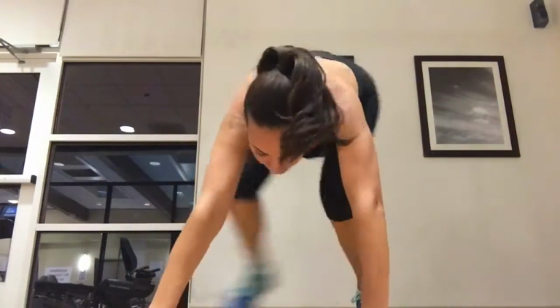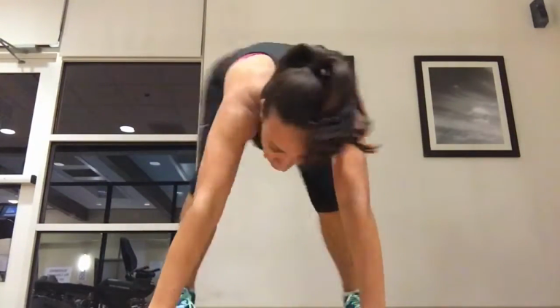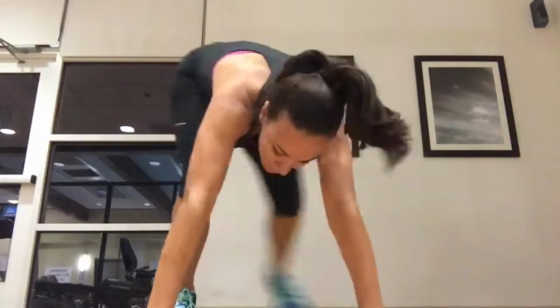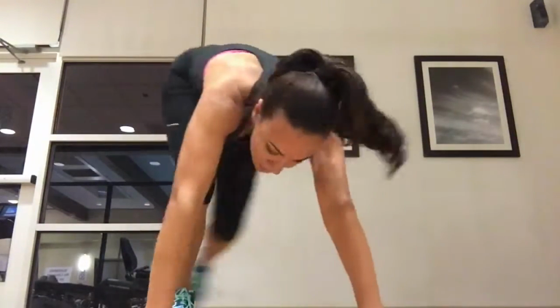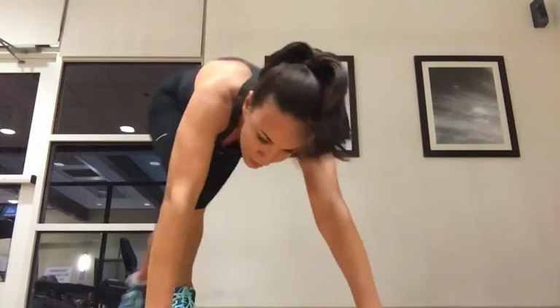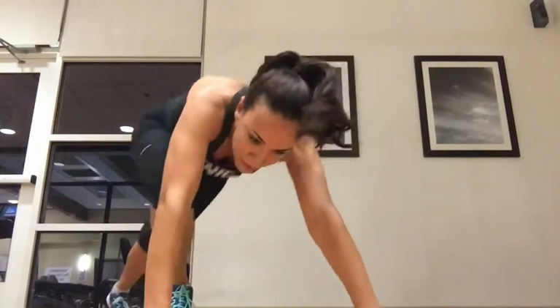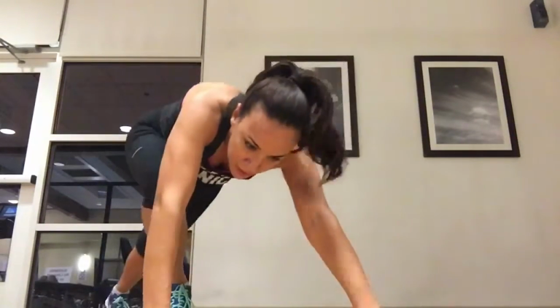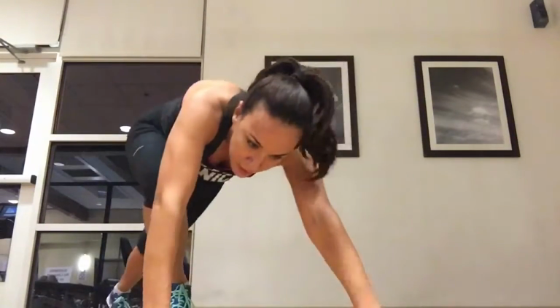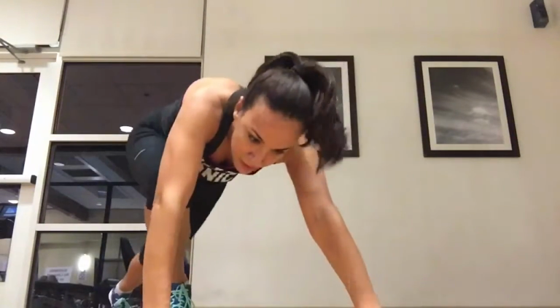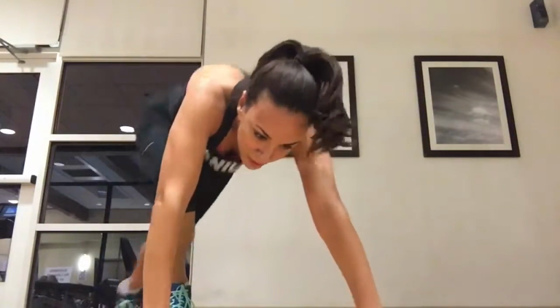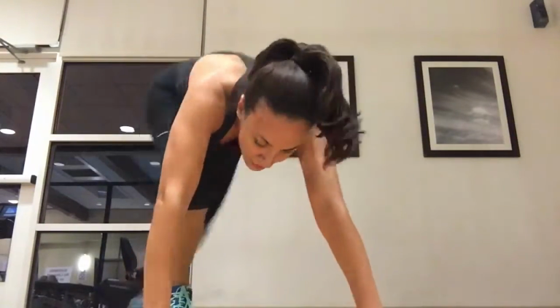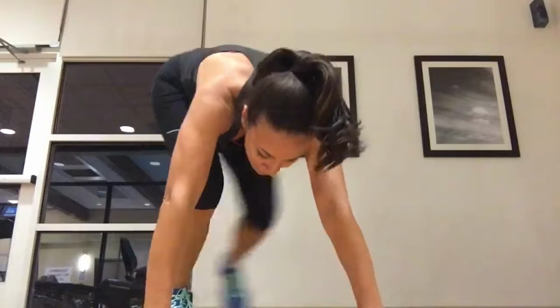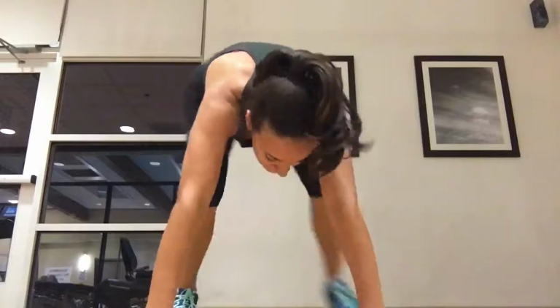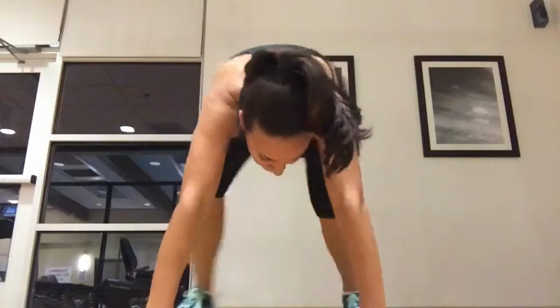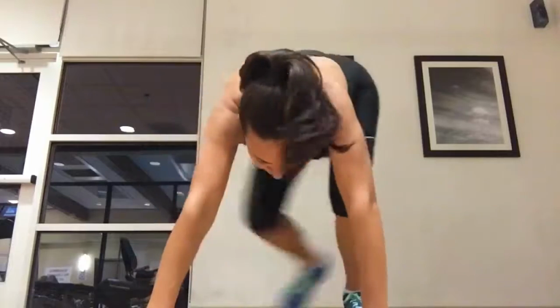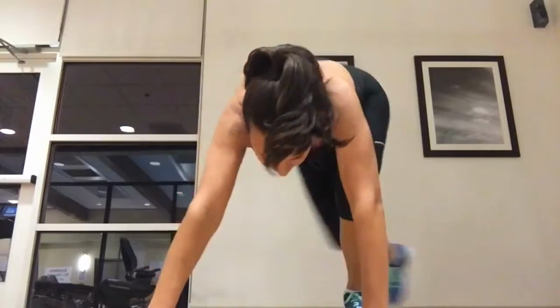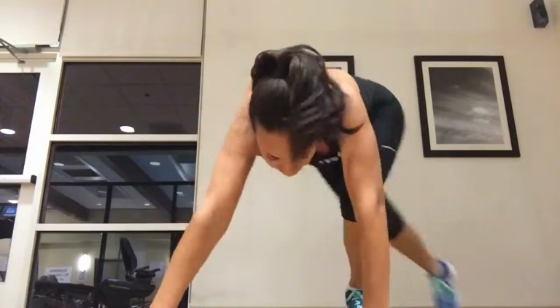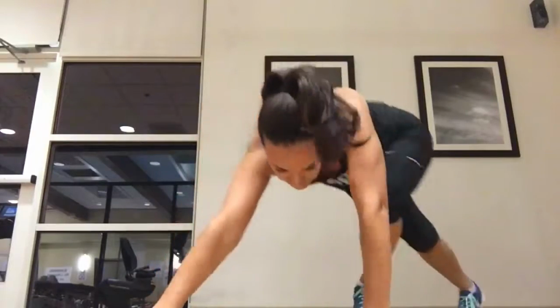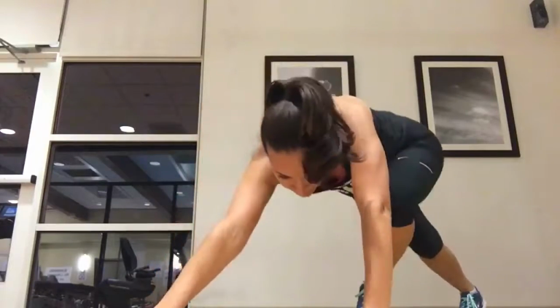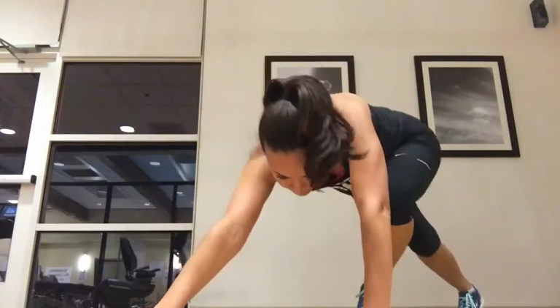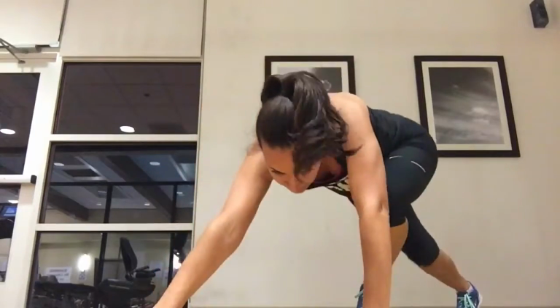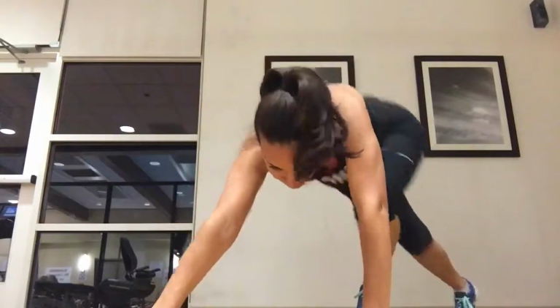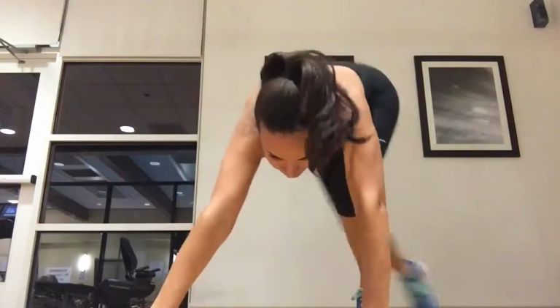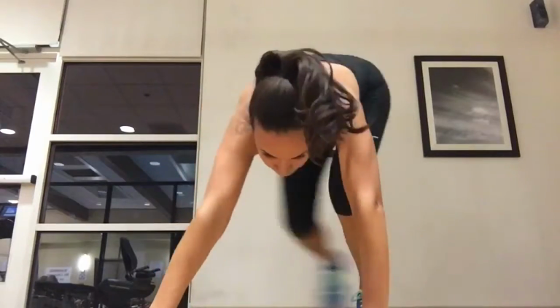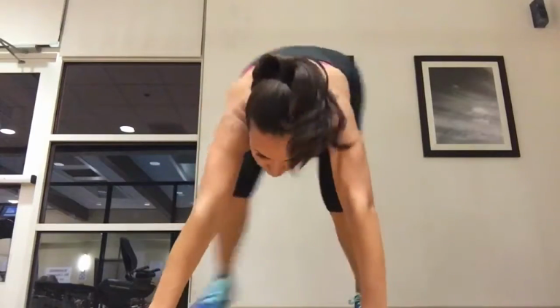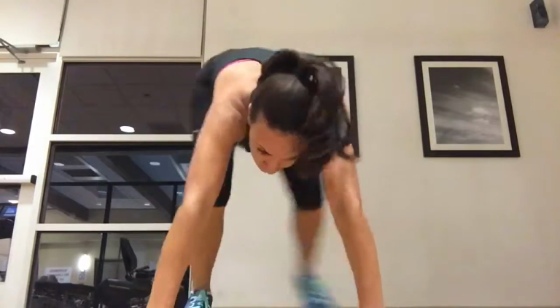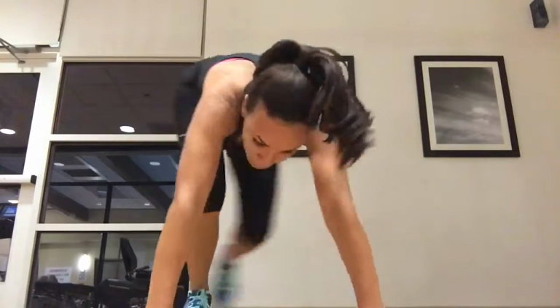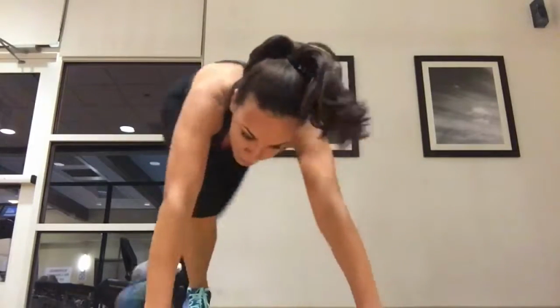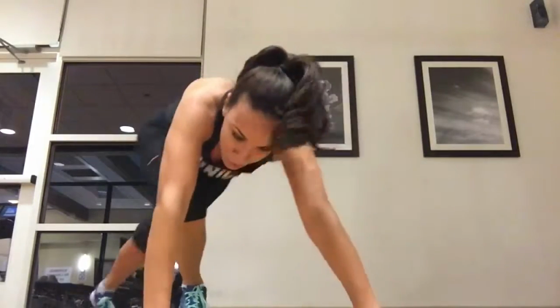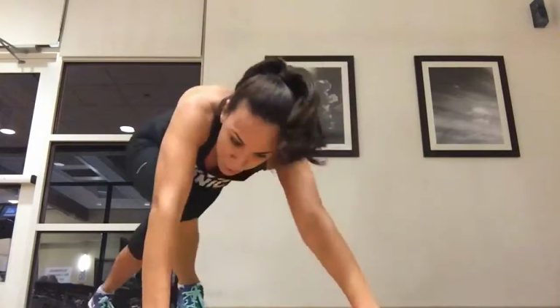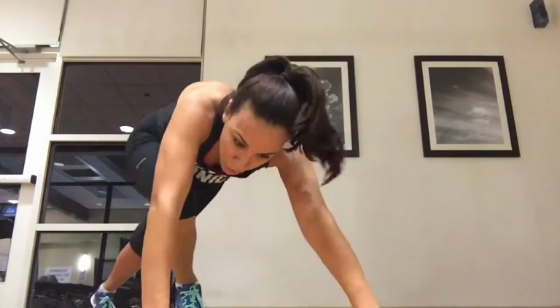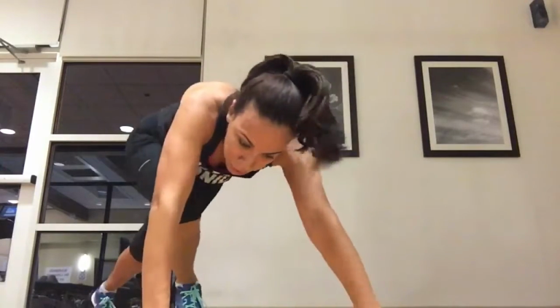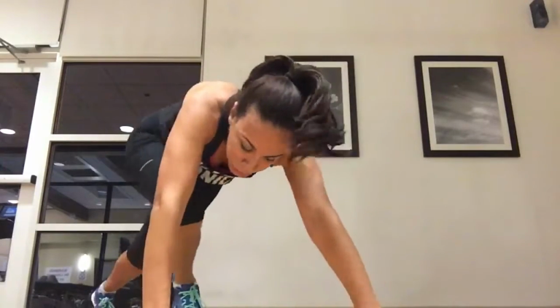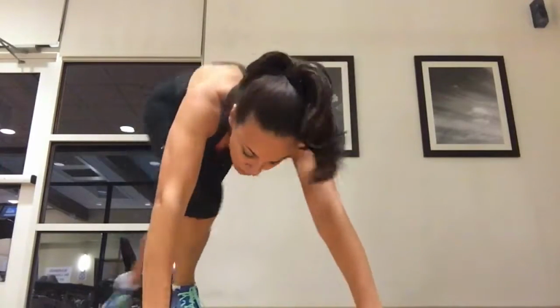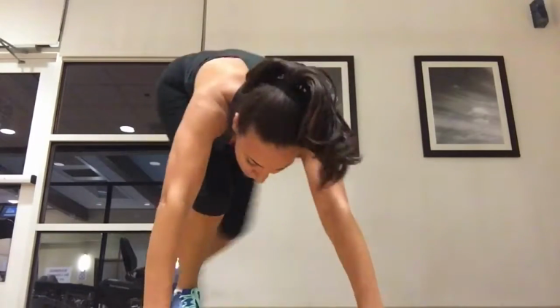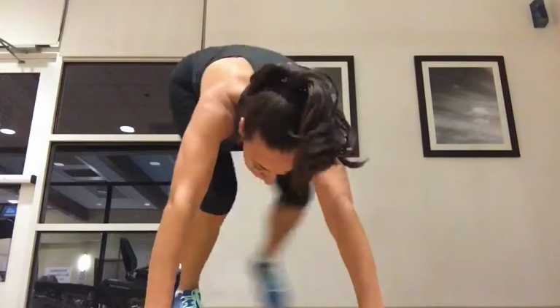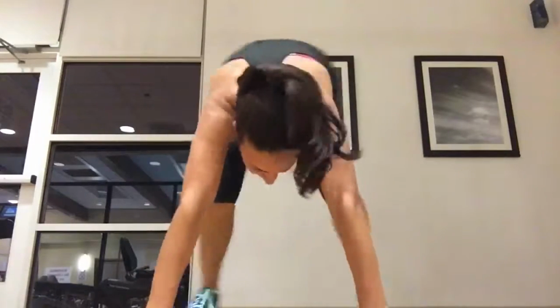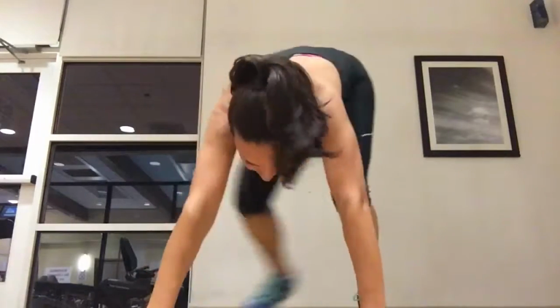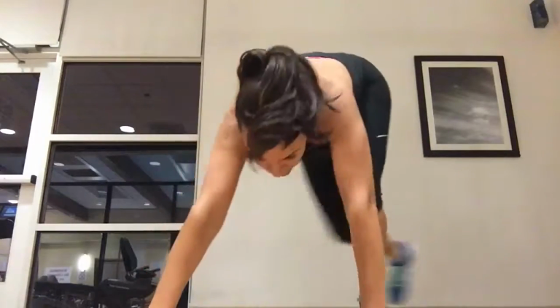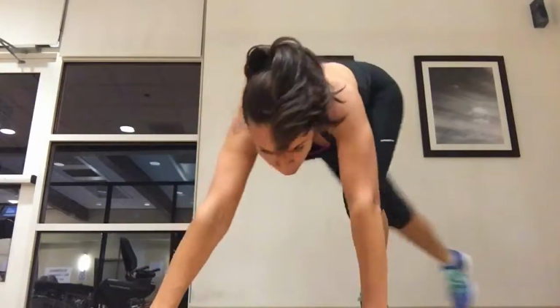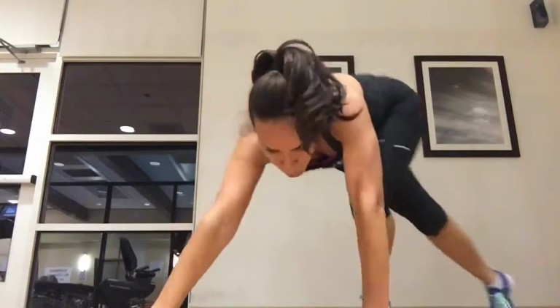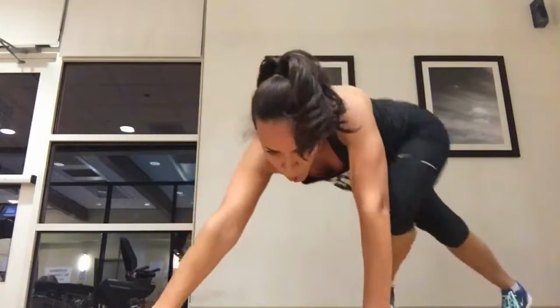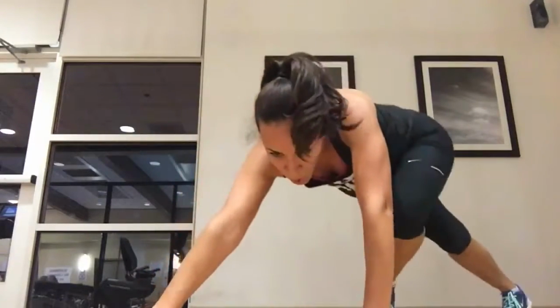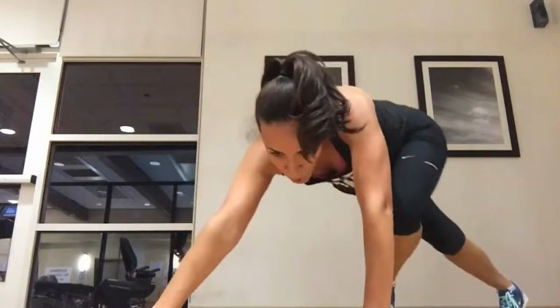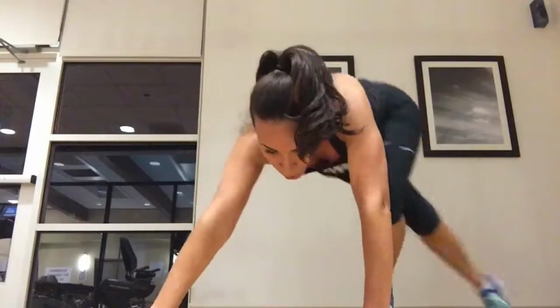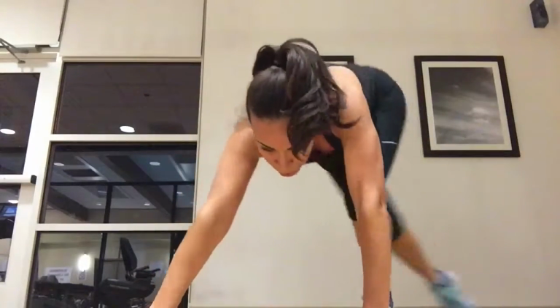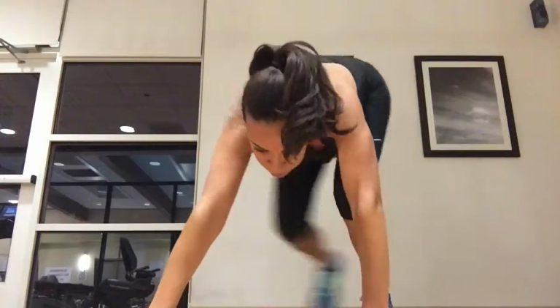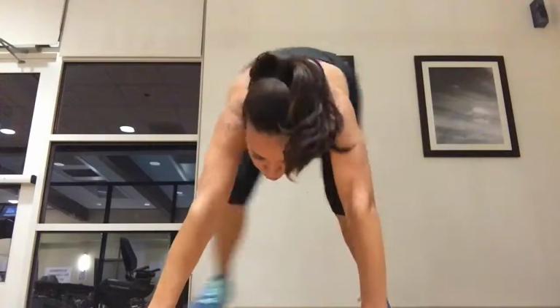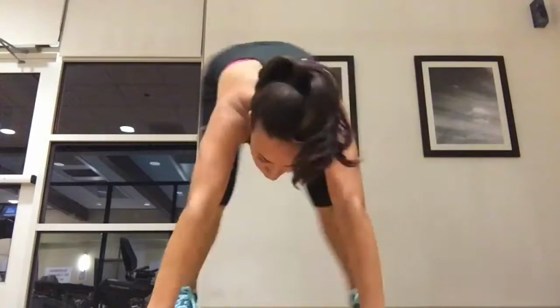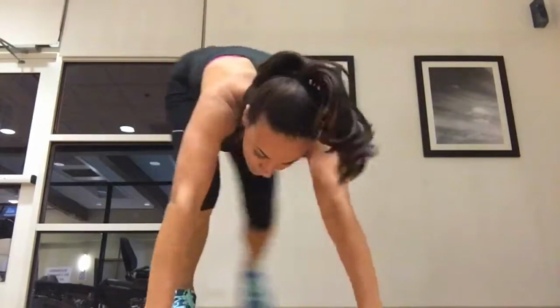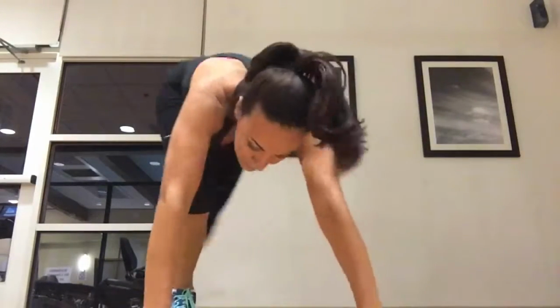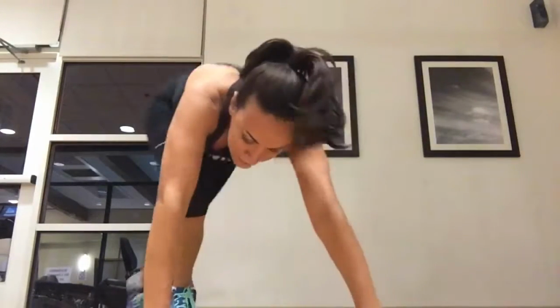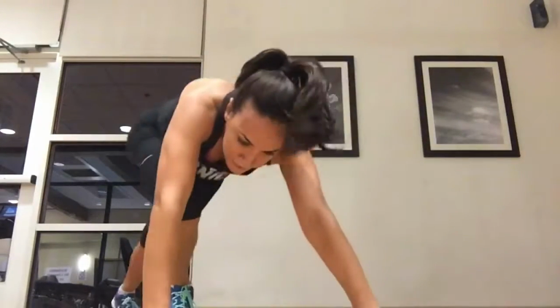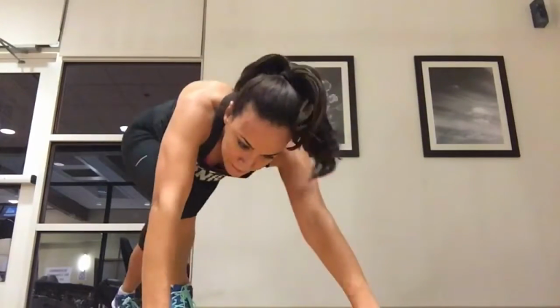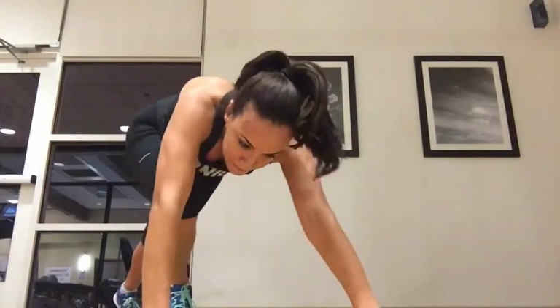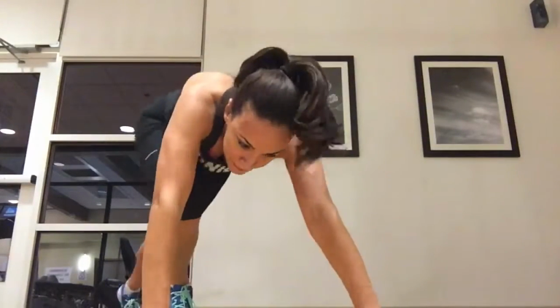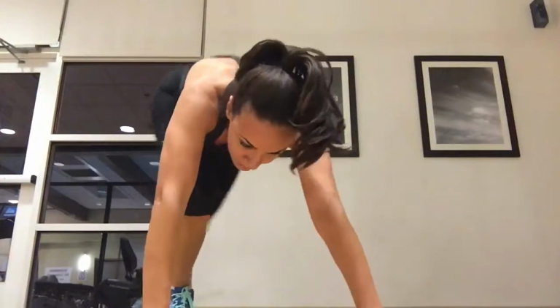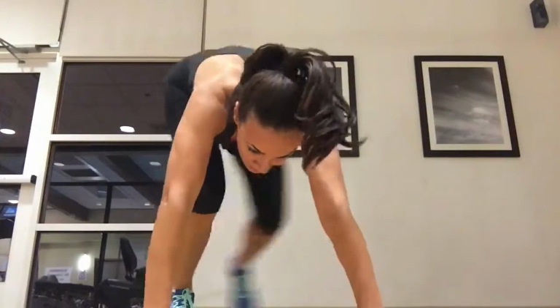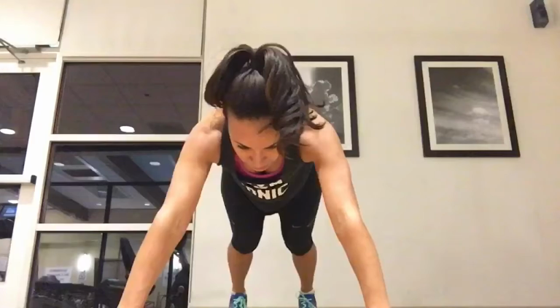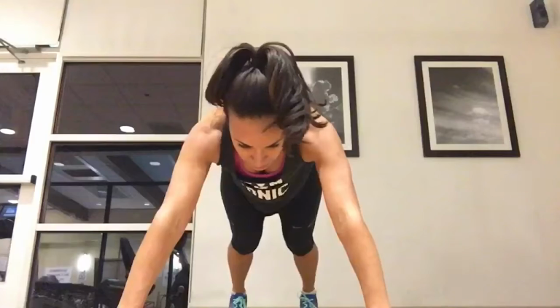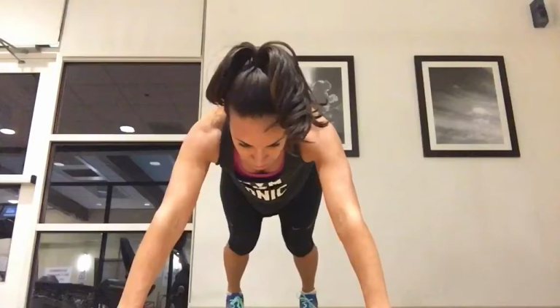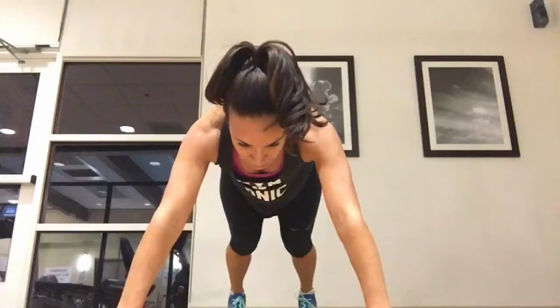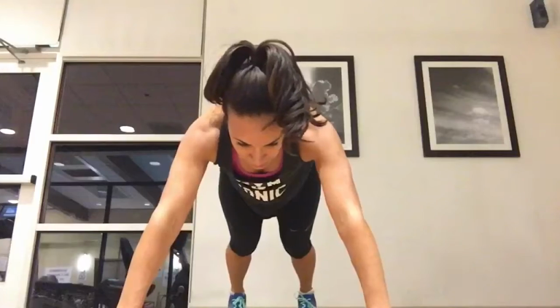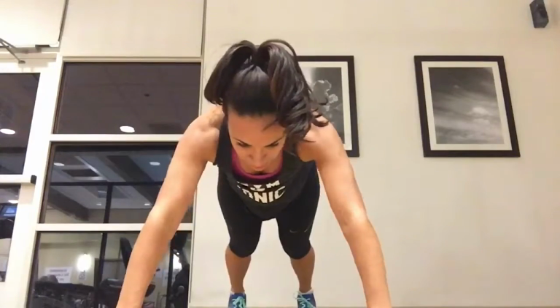Ask yourself: is my back flat? Are my abs braced? Squeeze the glutes. Chin in. Eyes are forward. You've got perfect alignment and everything's working. And one.